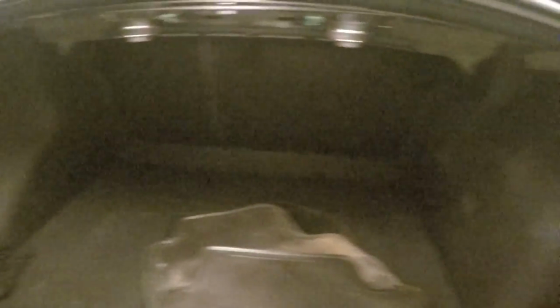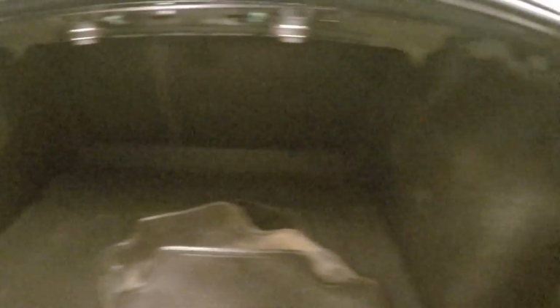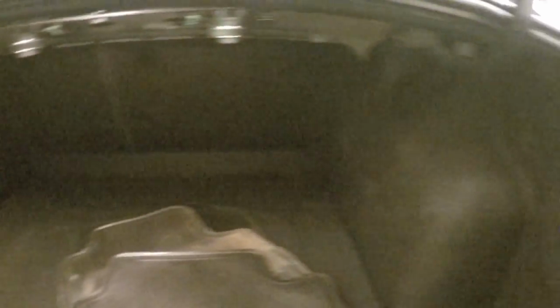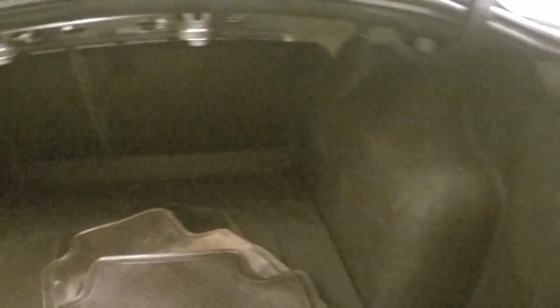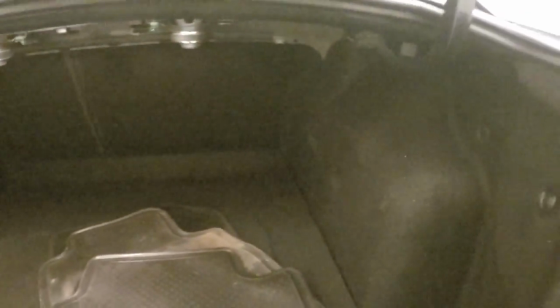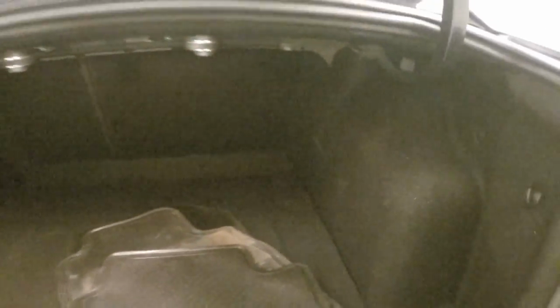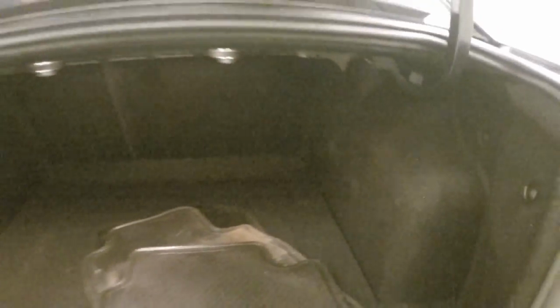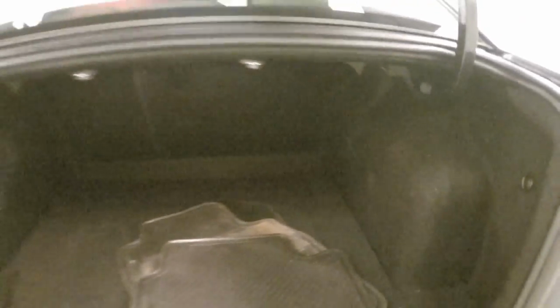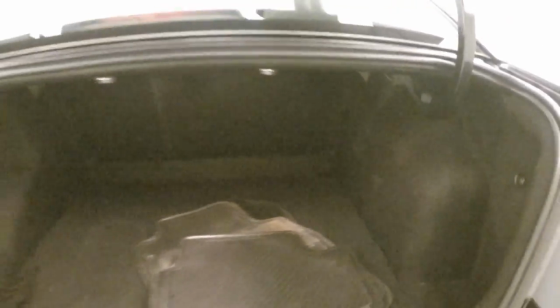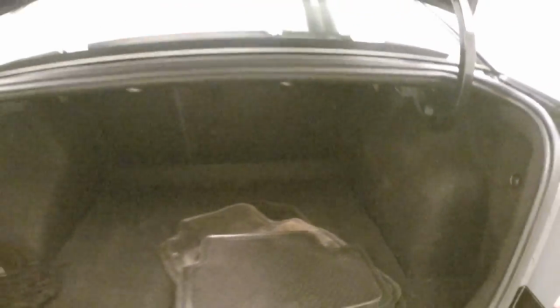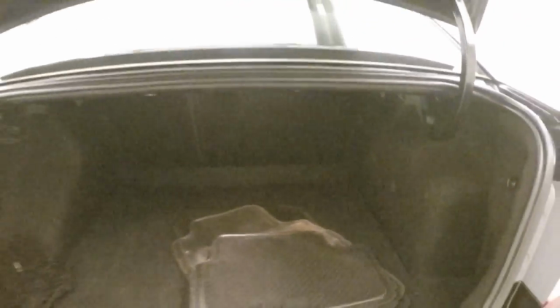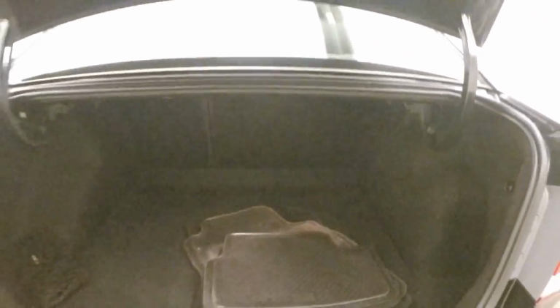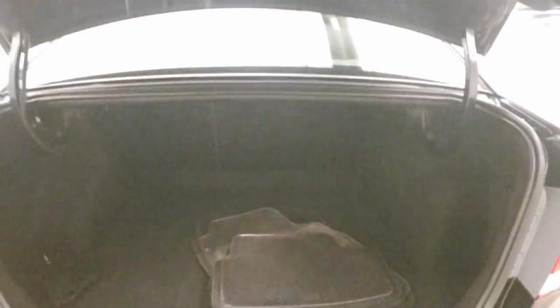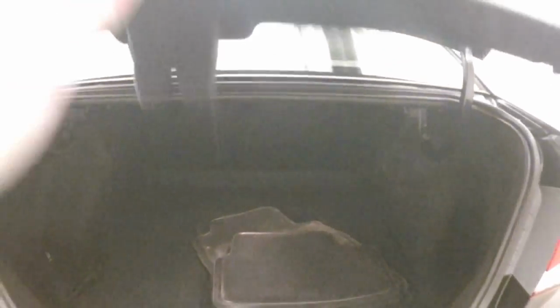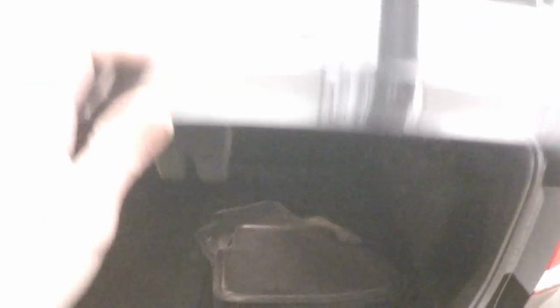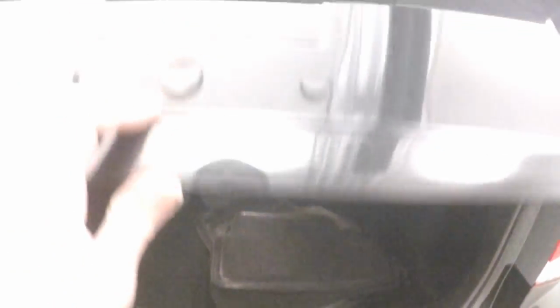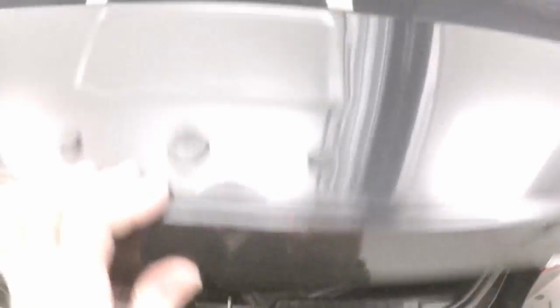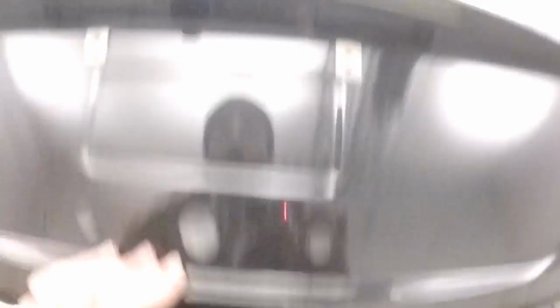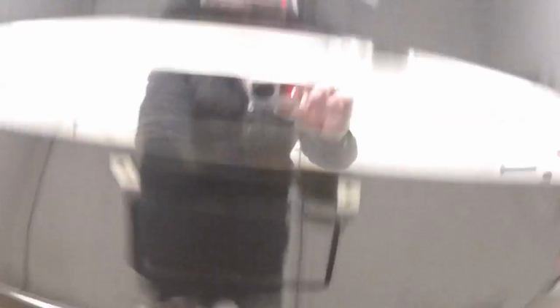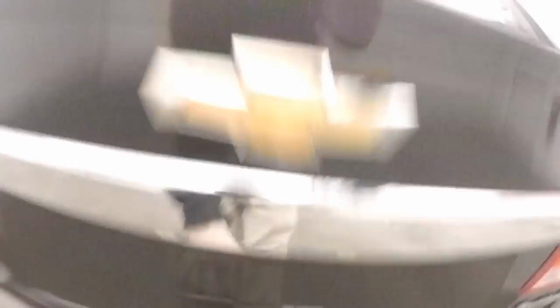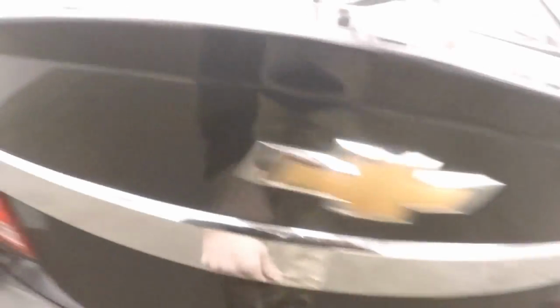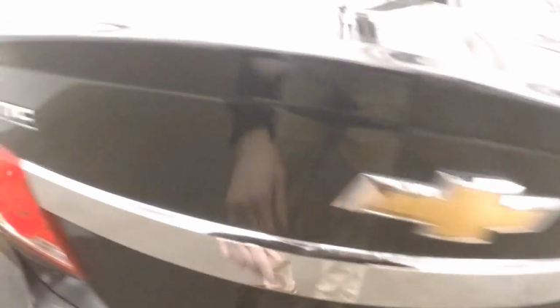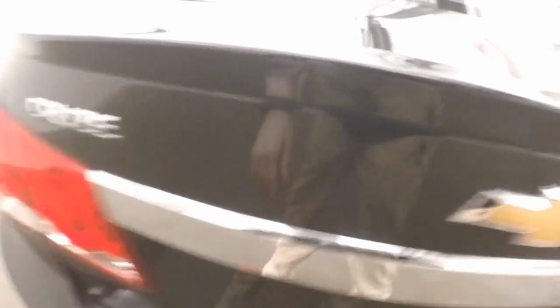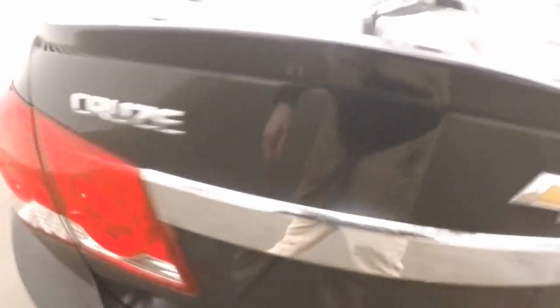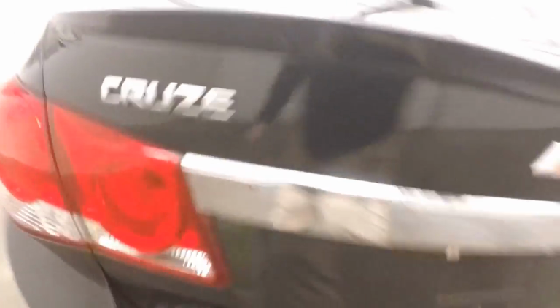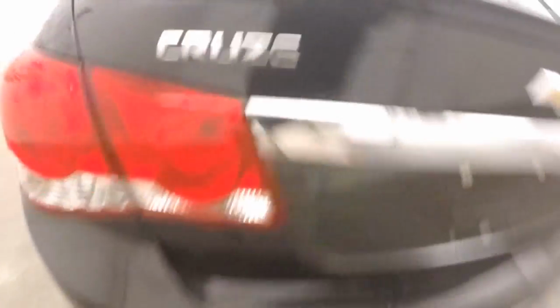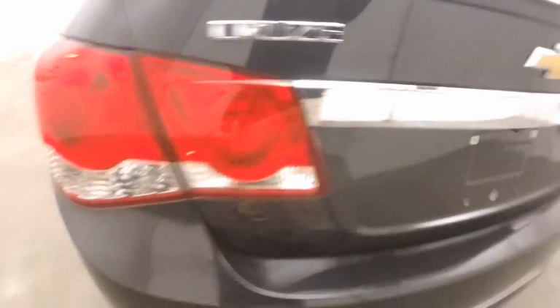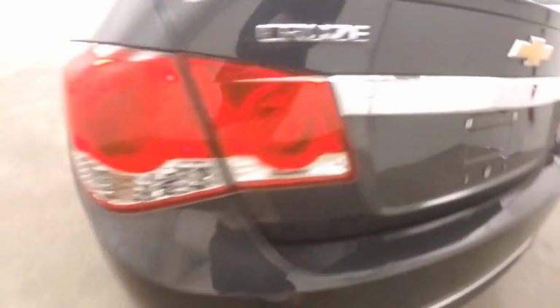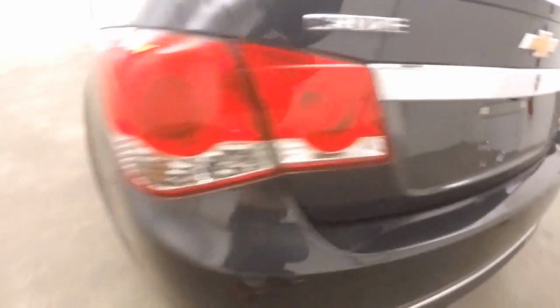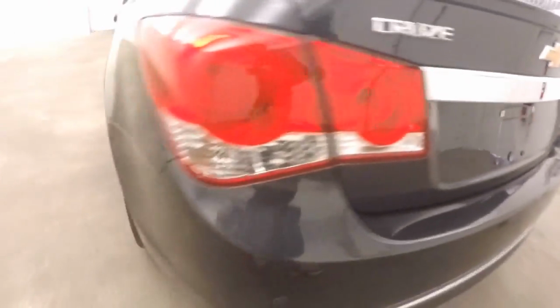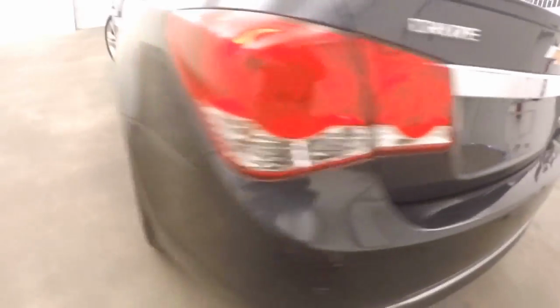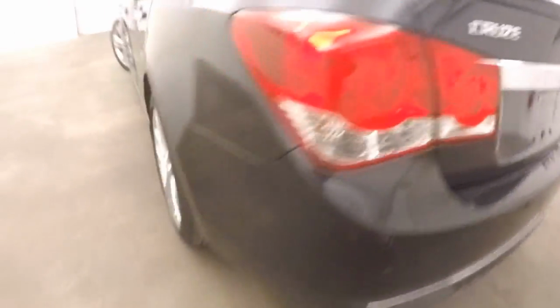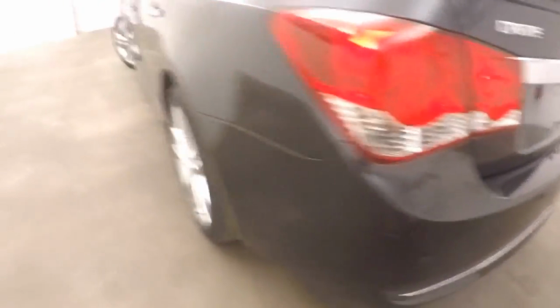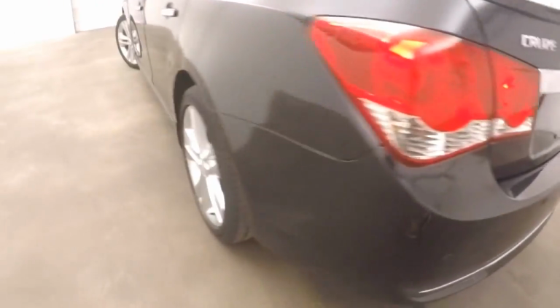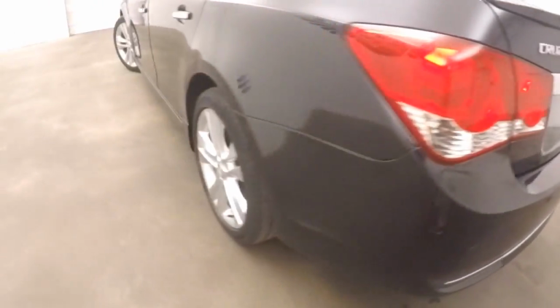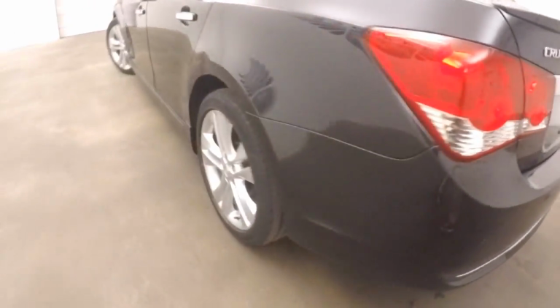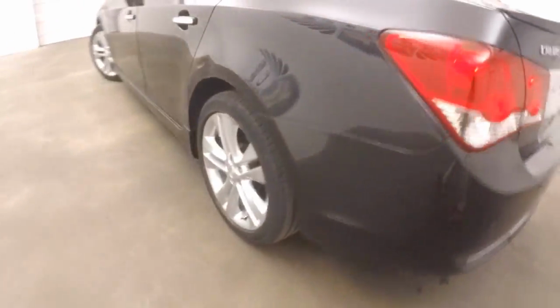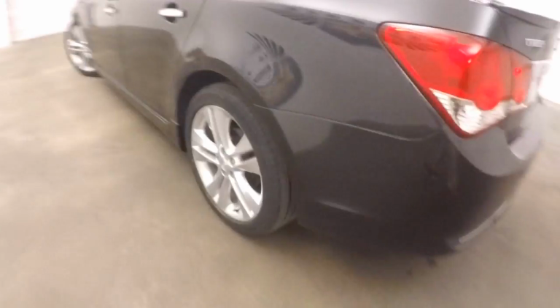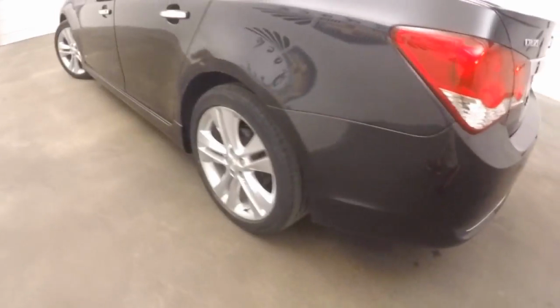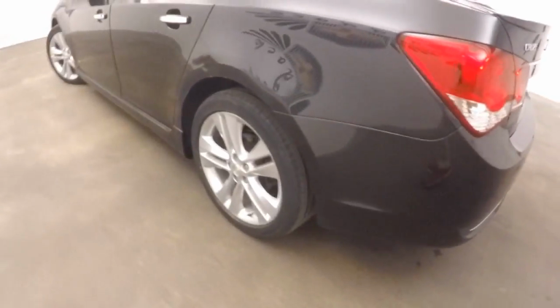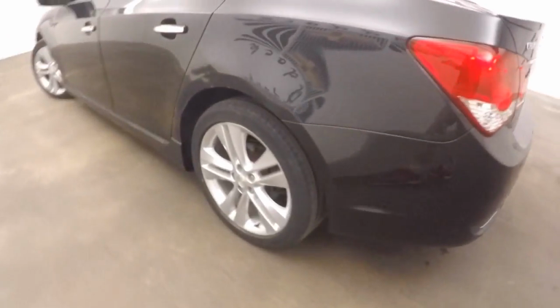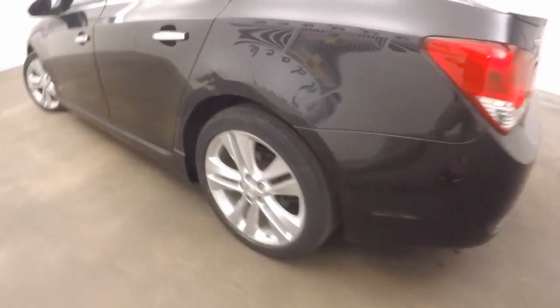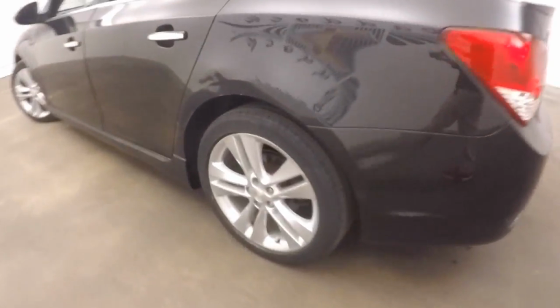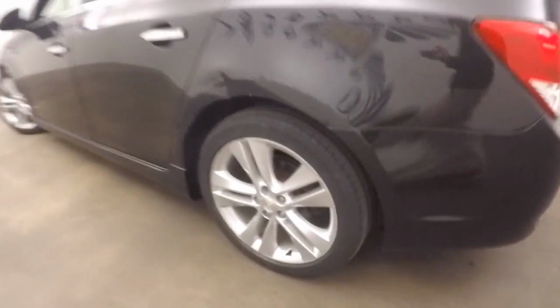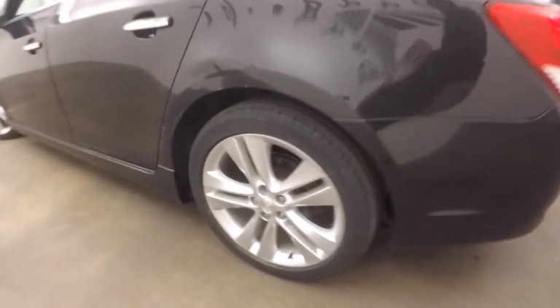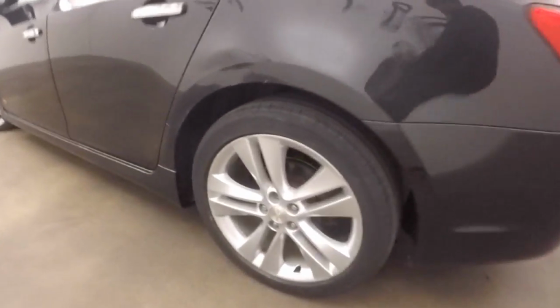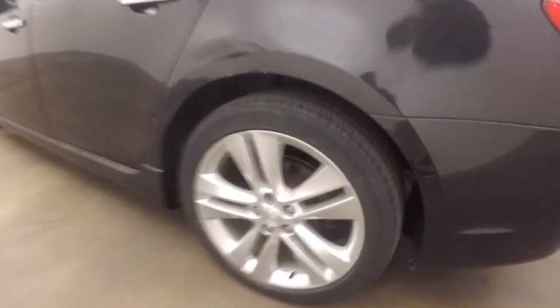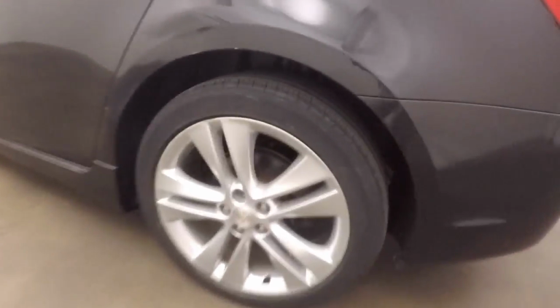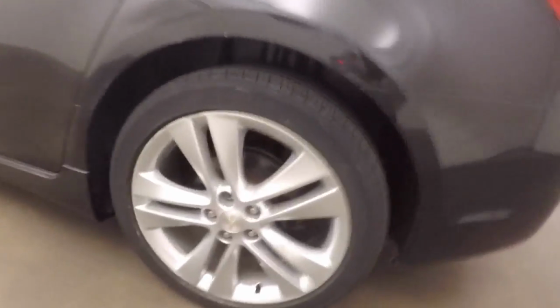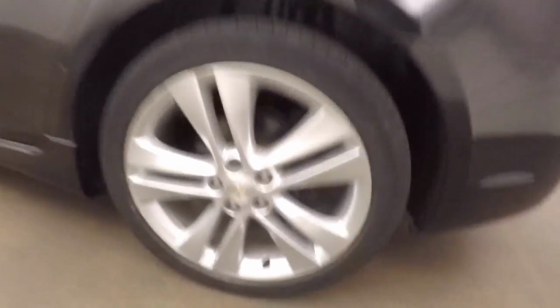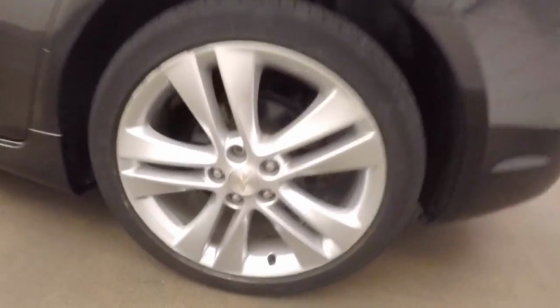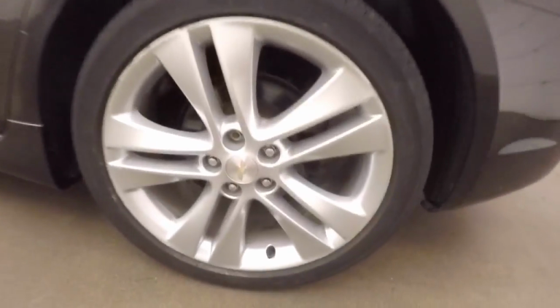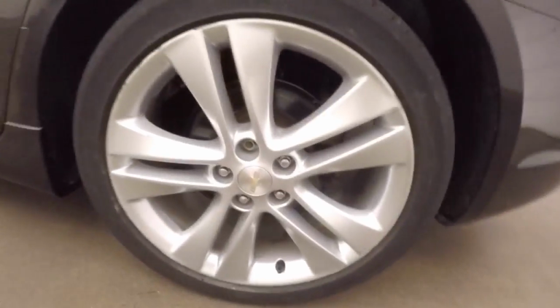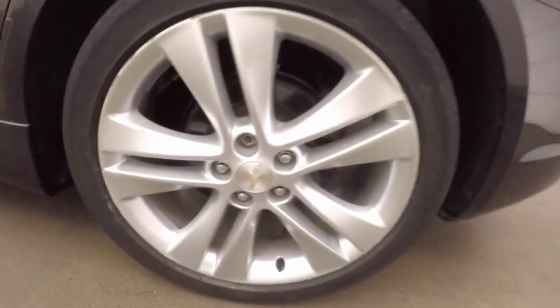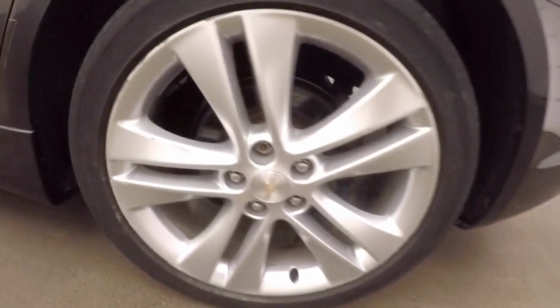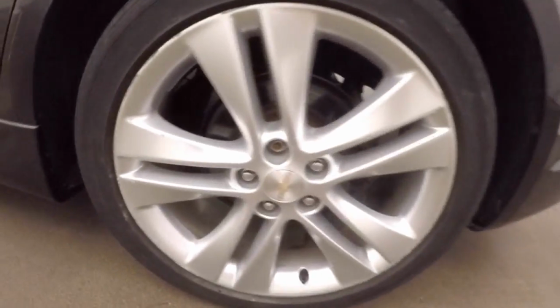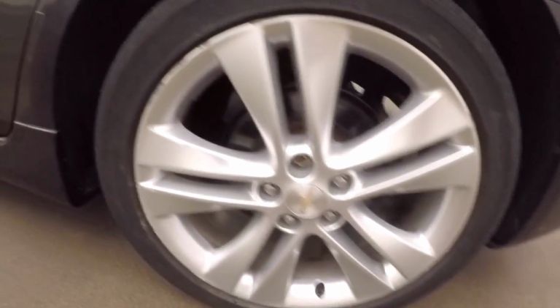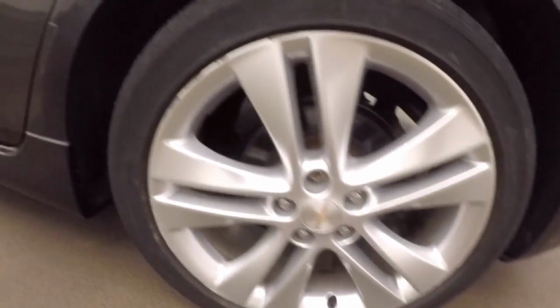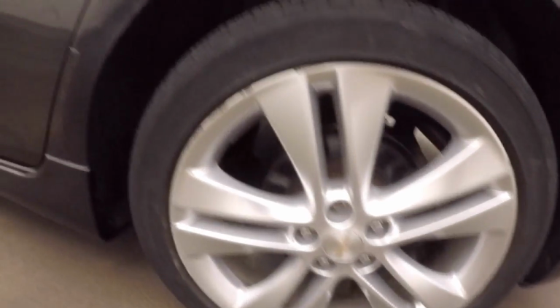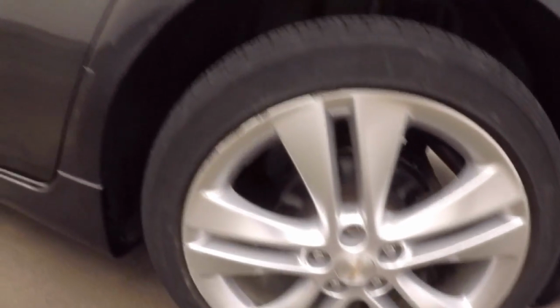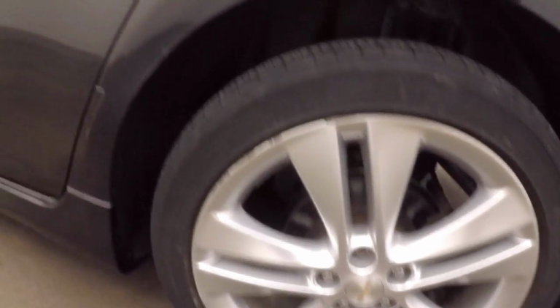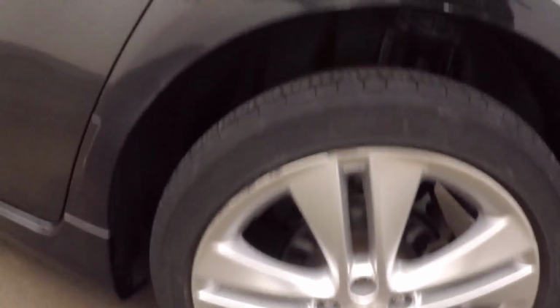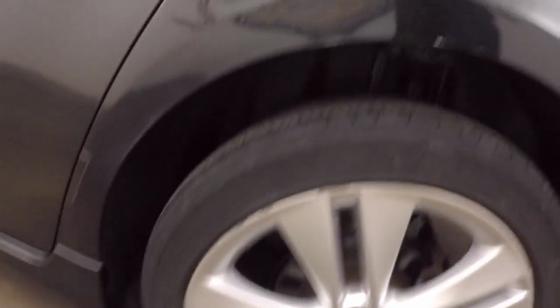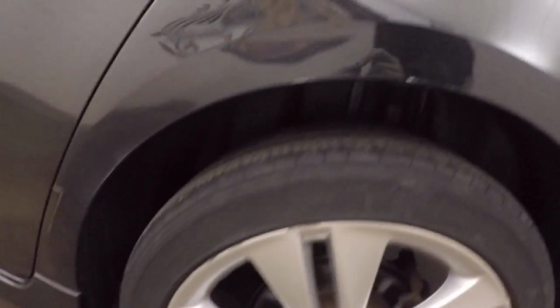Trunk's in great shape, tons of room. Walk around the side and get a look at those alloy wheels.